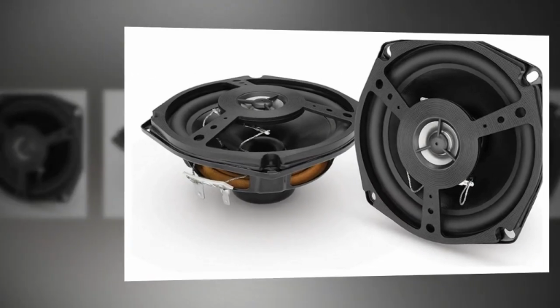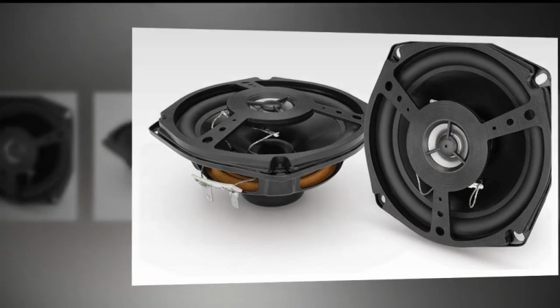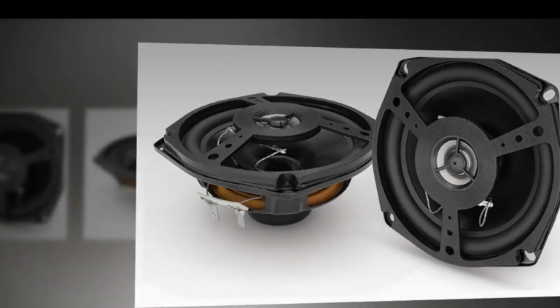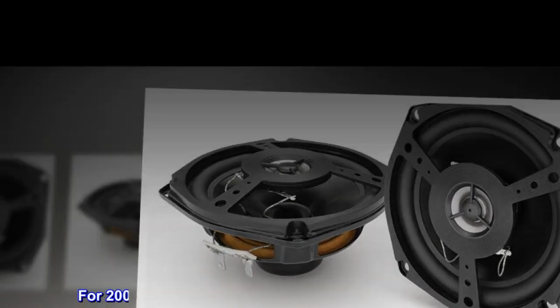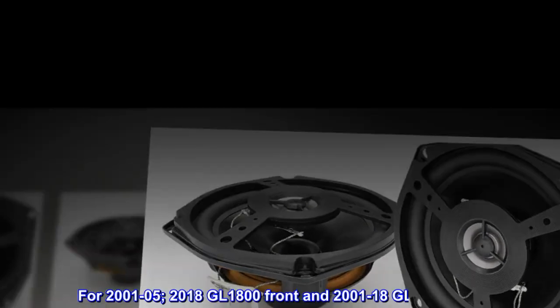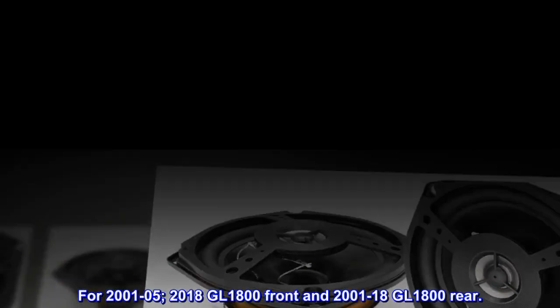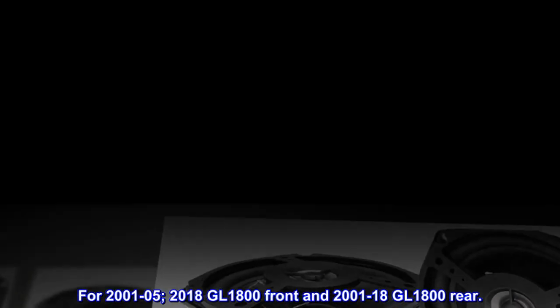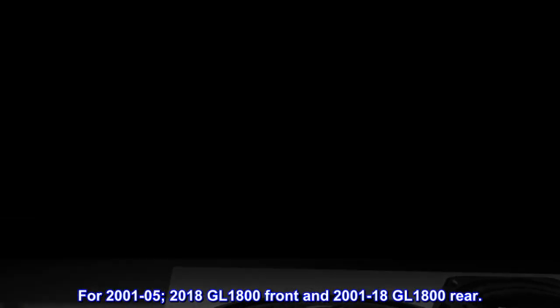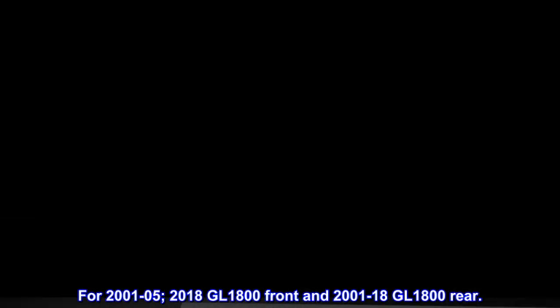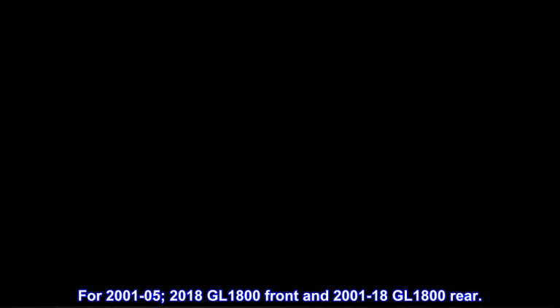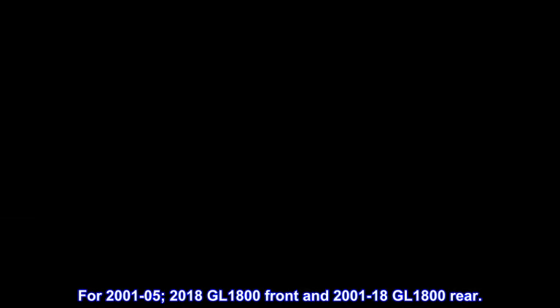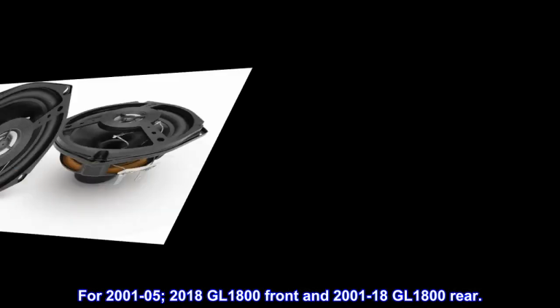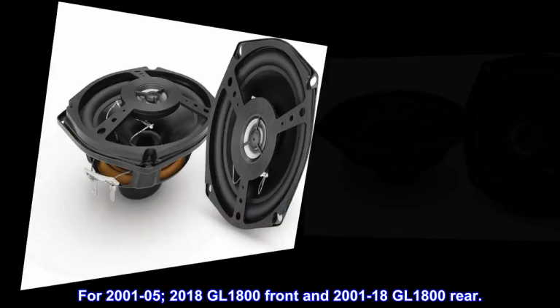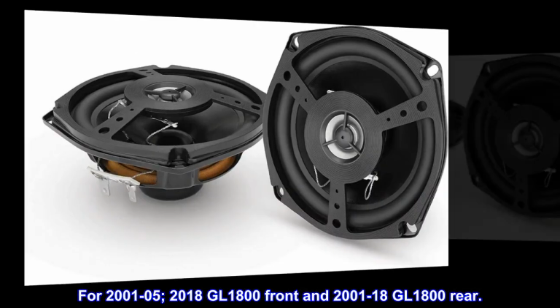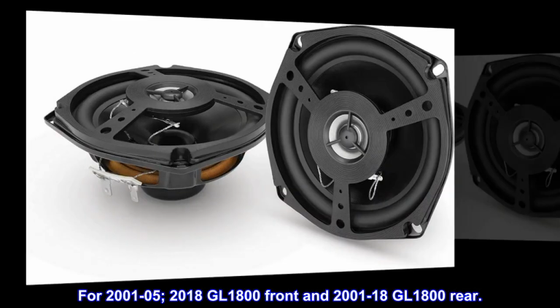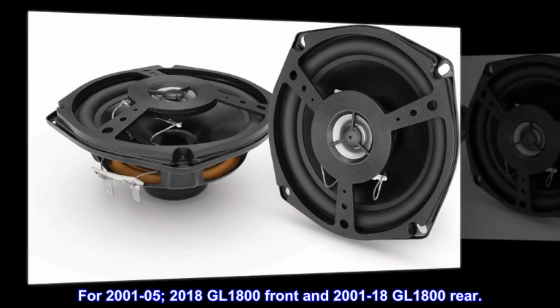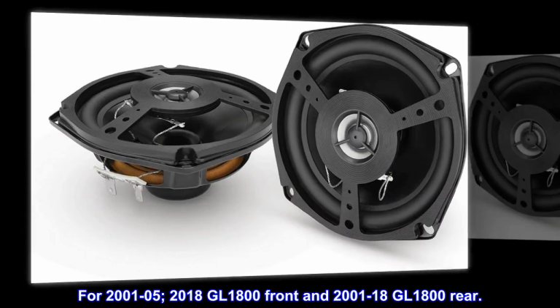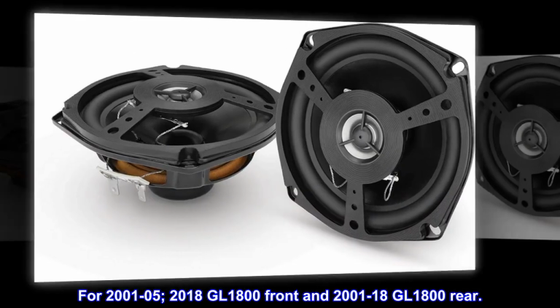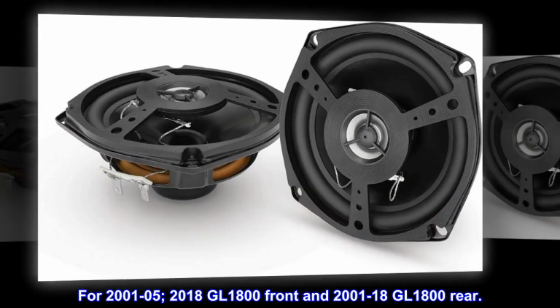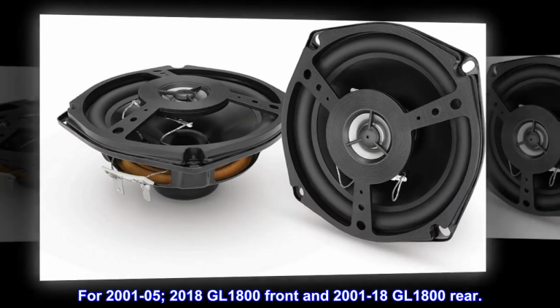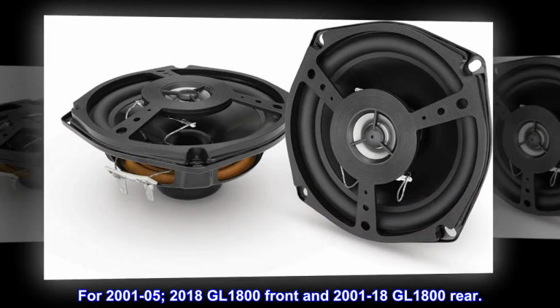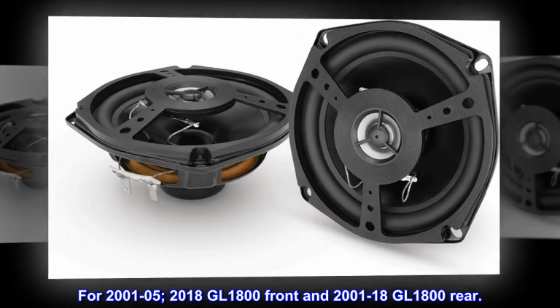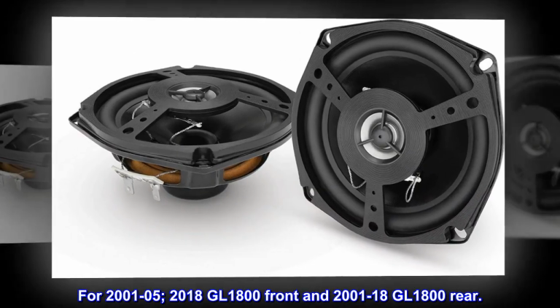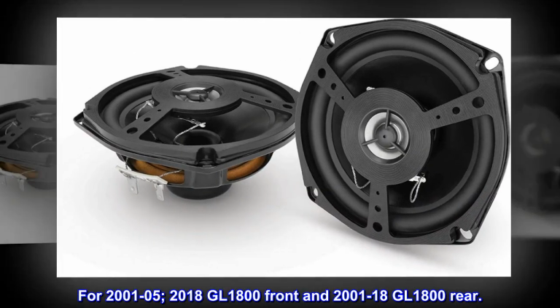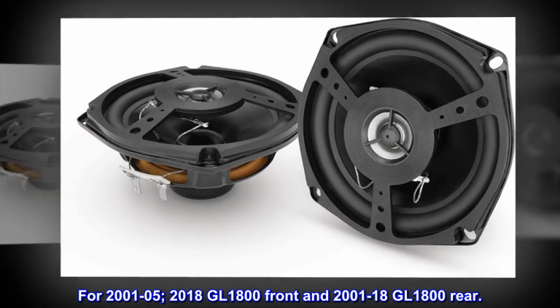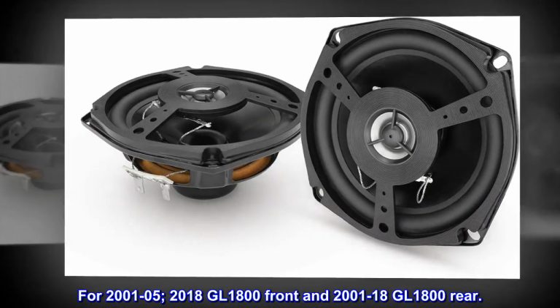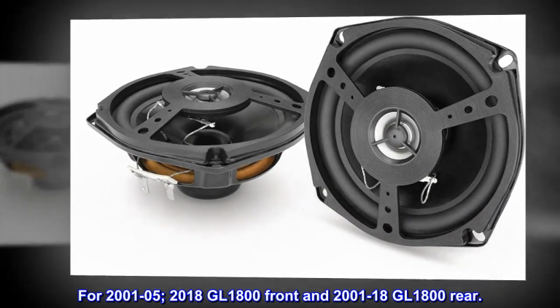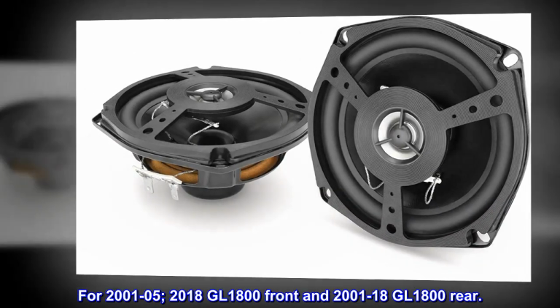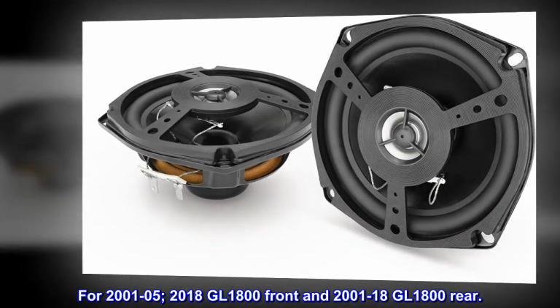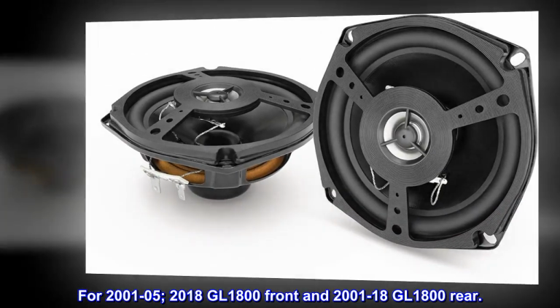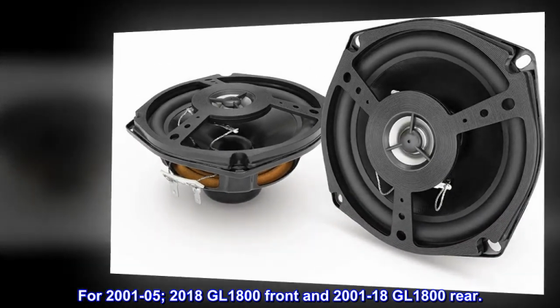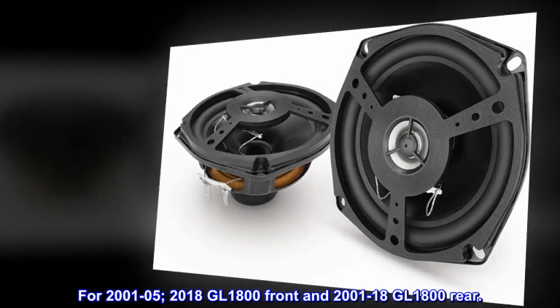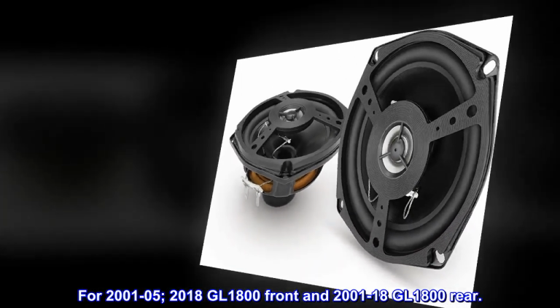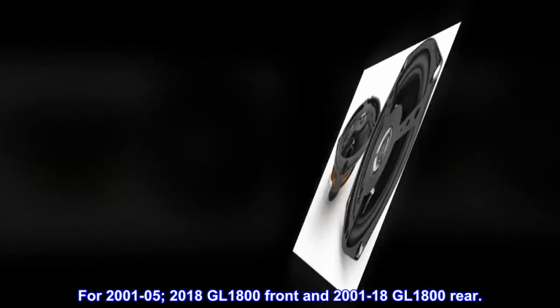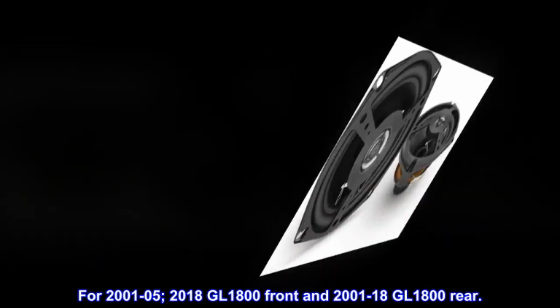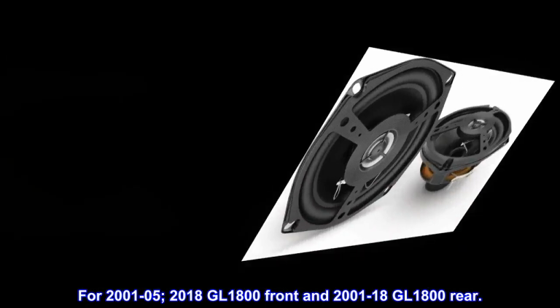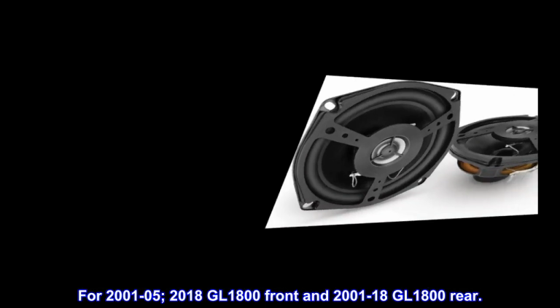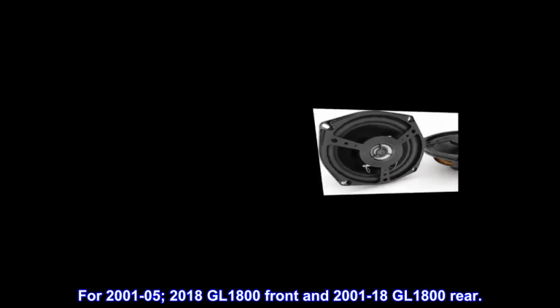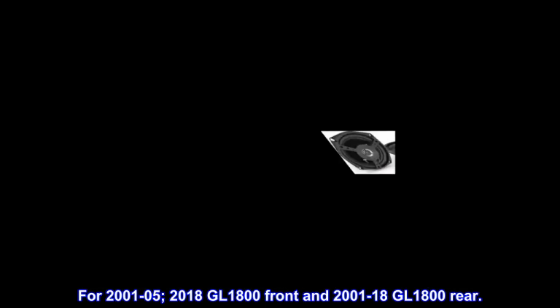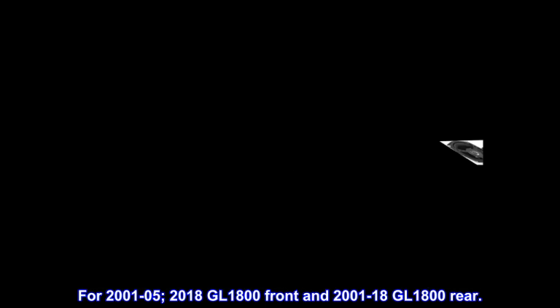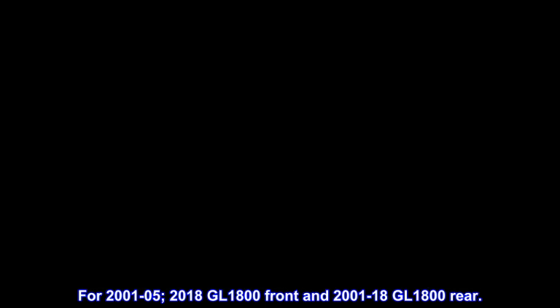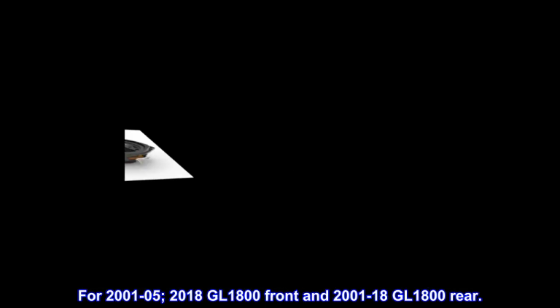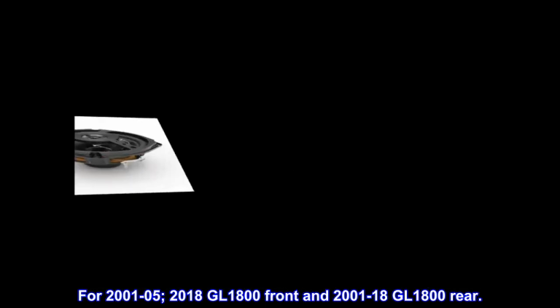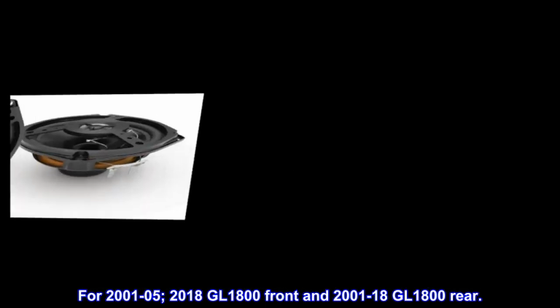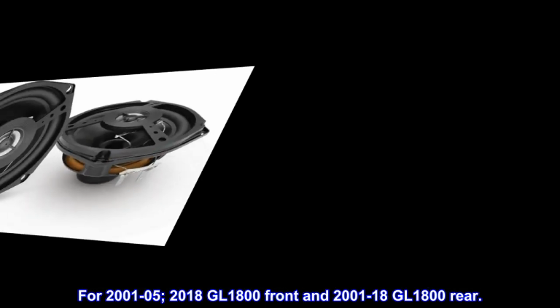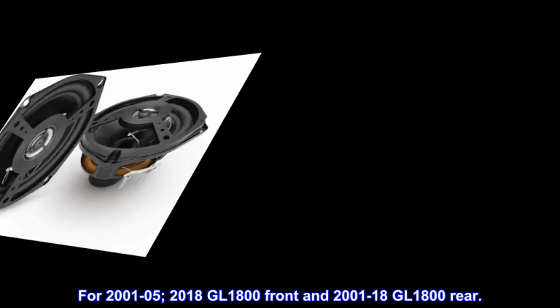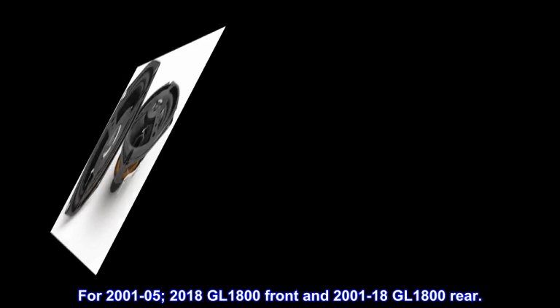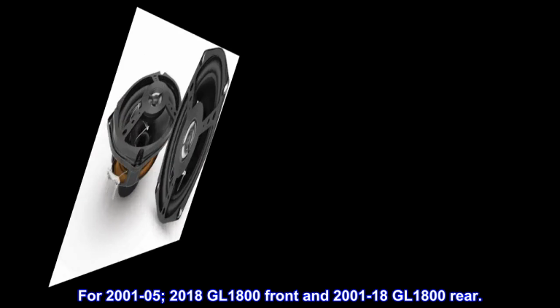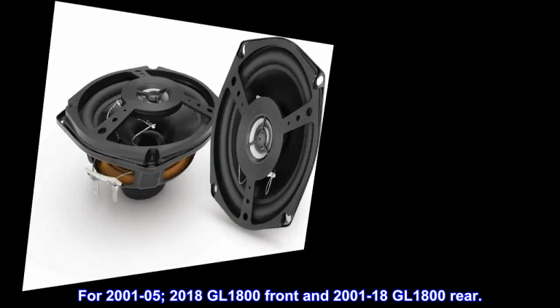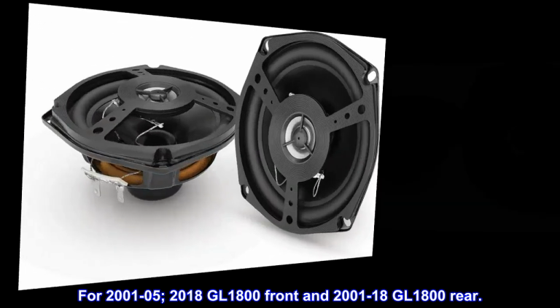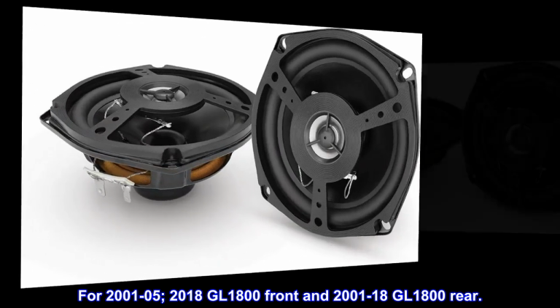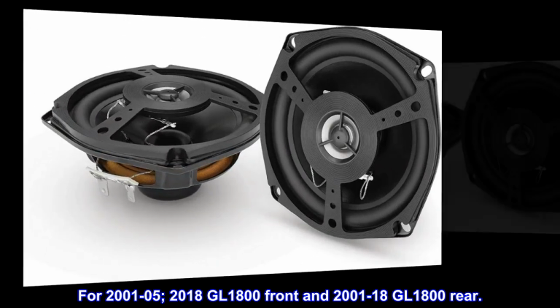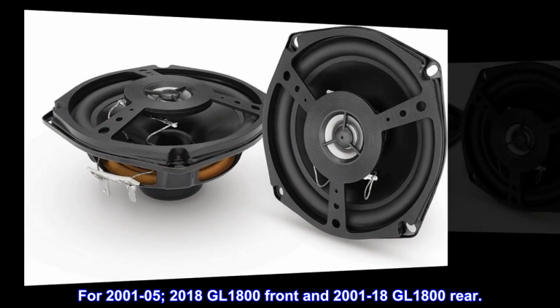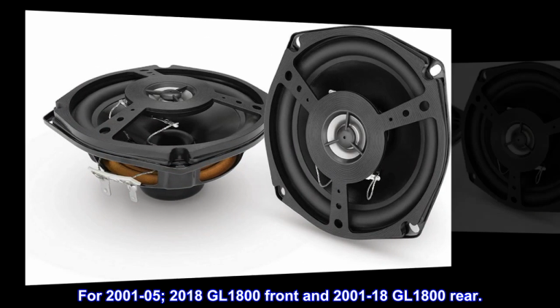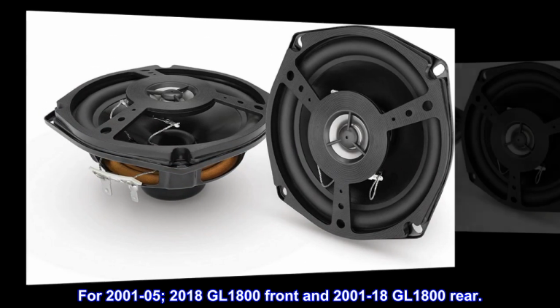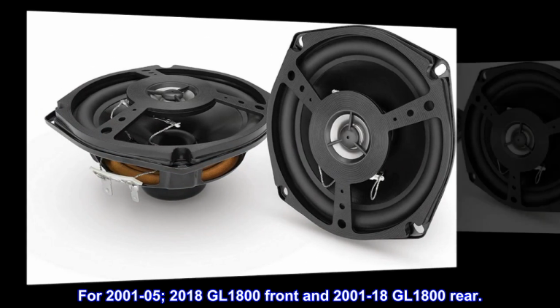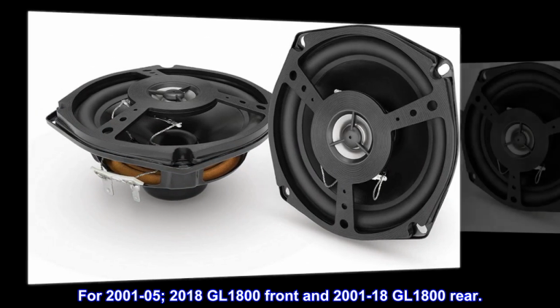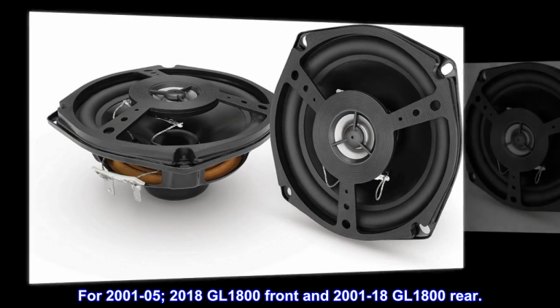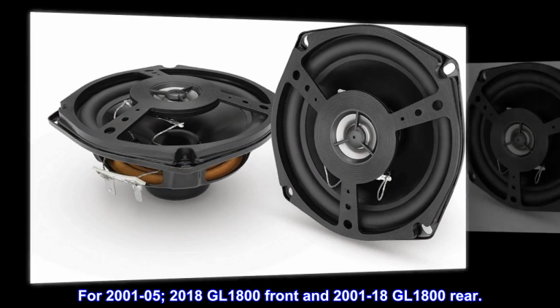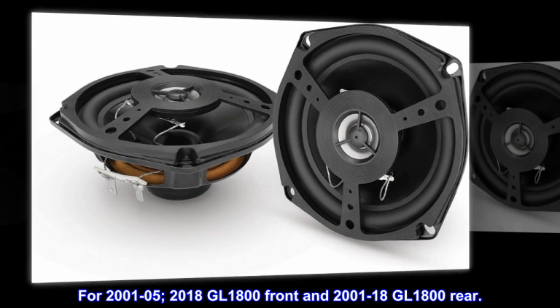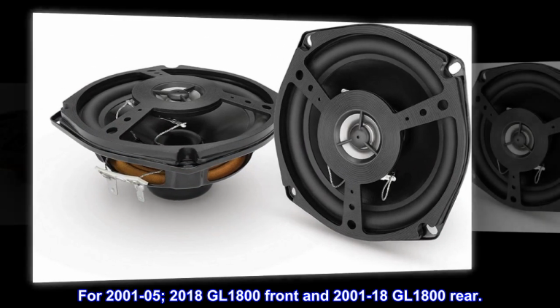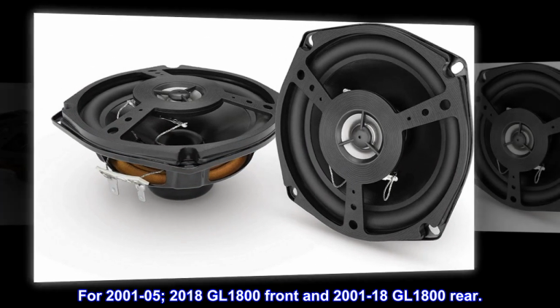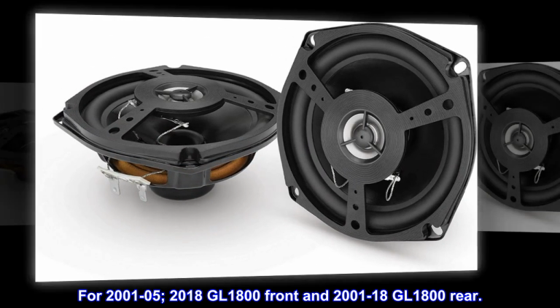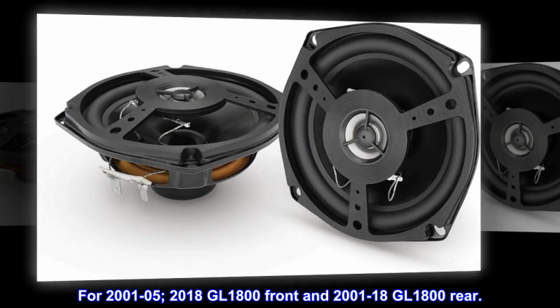For 2001-05 and 2018 GL1800 front, and 2001-2018 GL1800 rear.